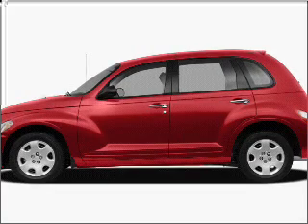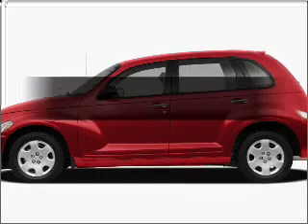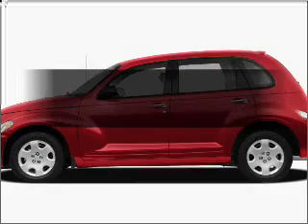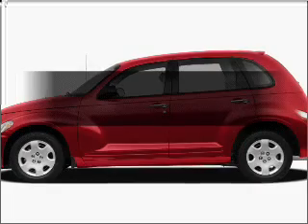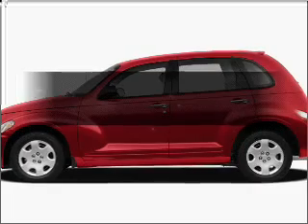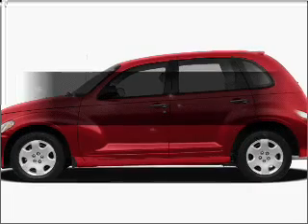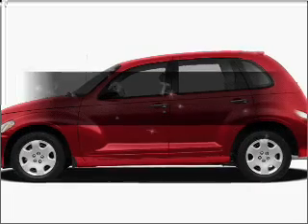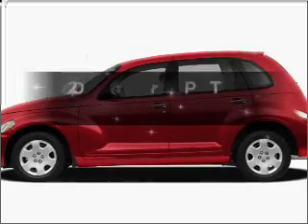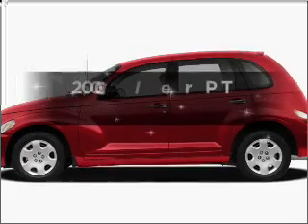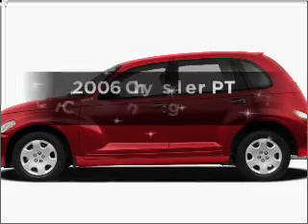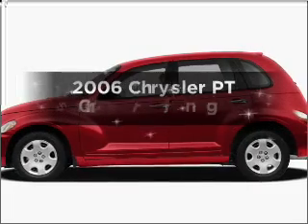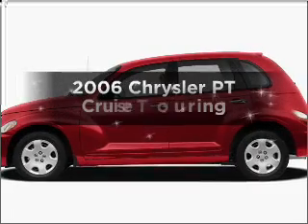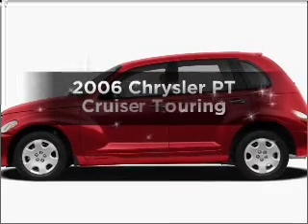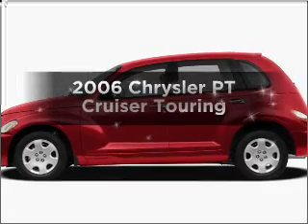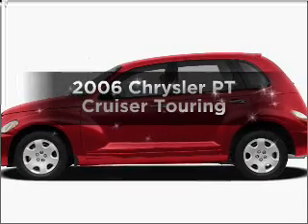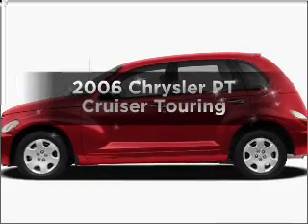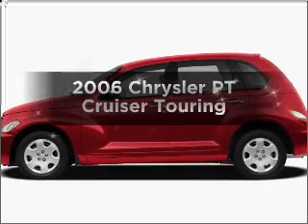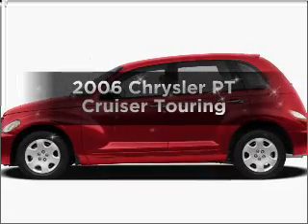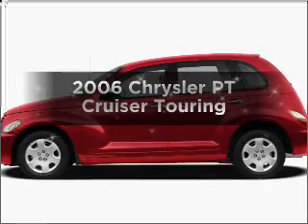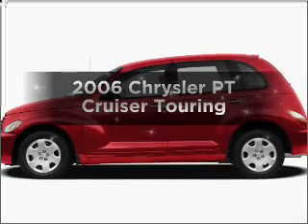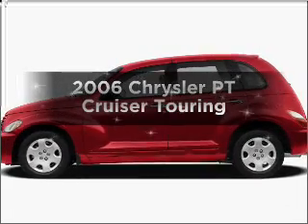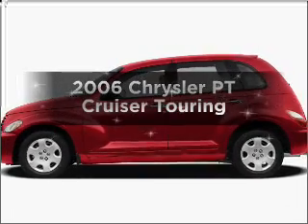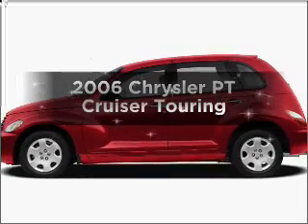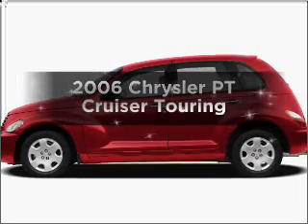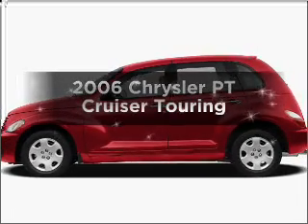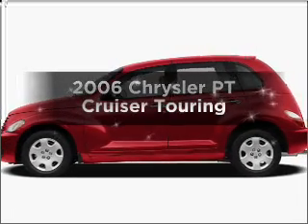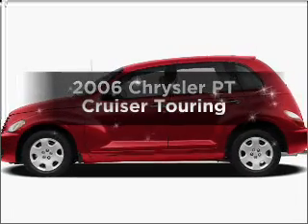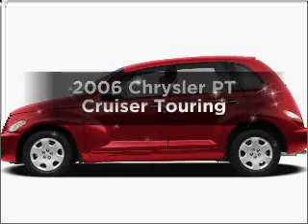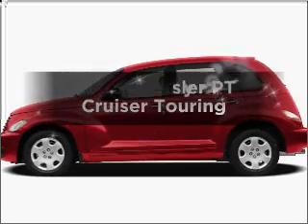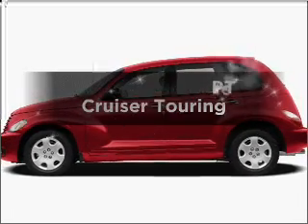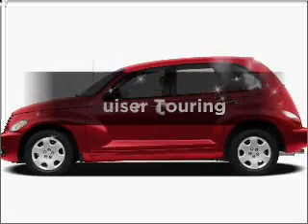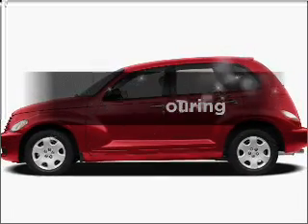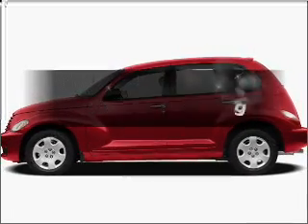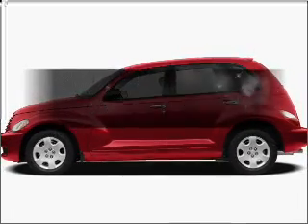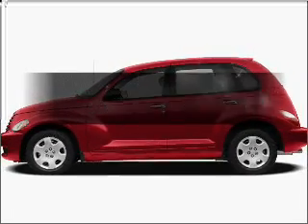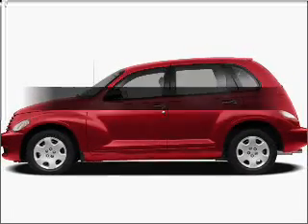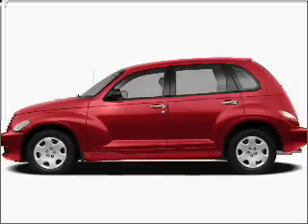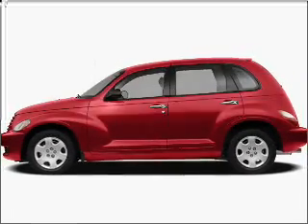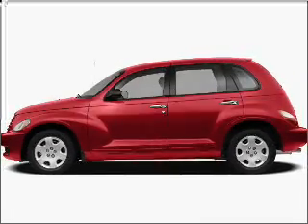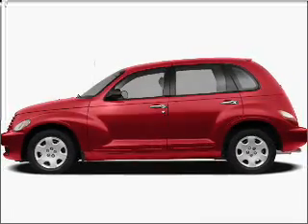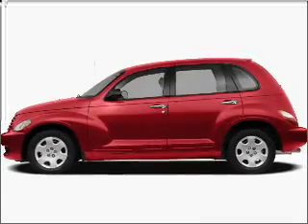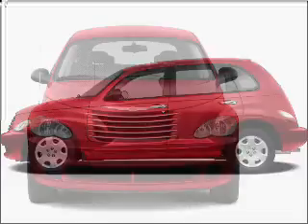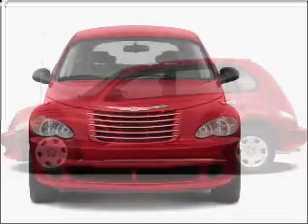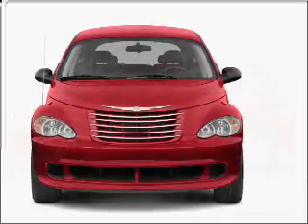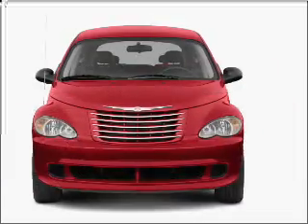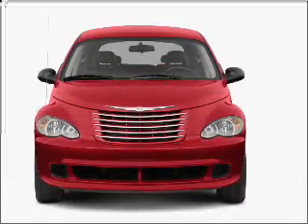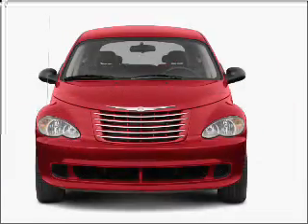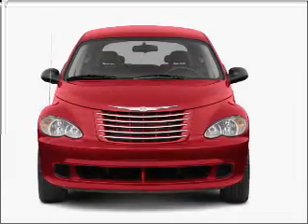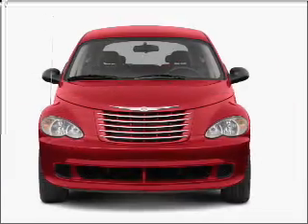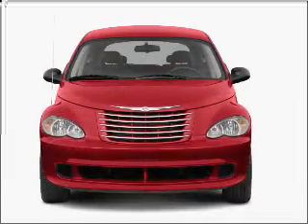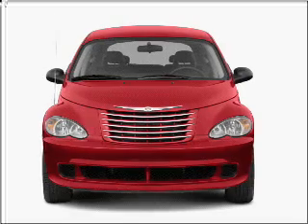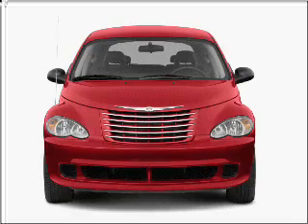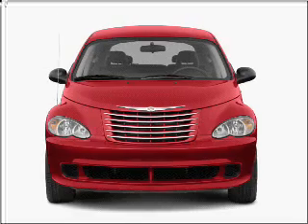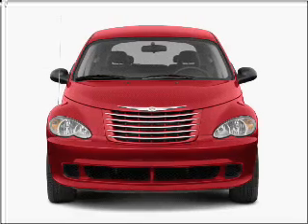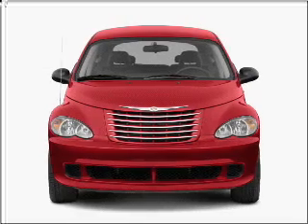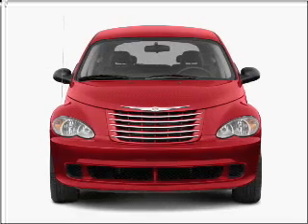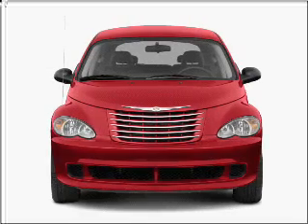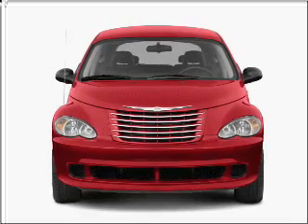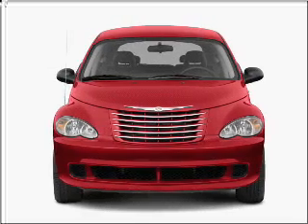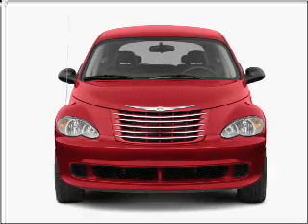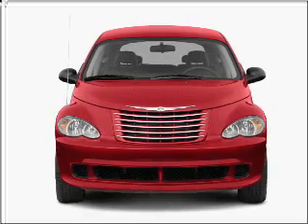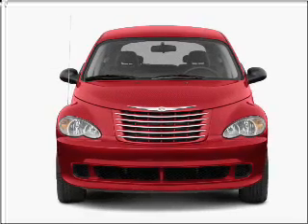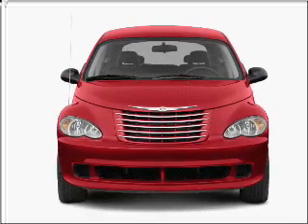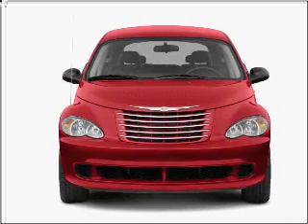Check out this 2006 Chrysler PT Cruiser. If you're looking for a first-rate auto, this one could be yours today.